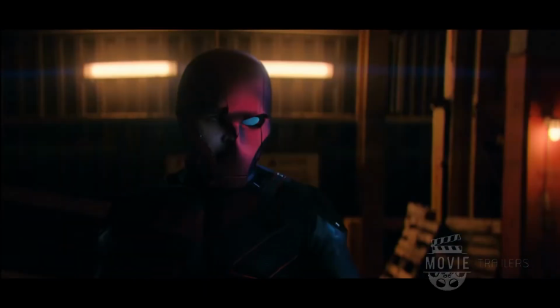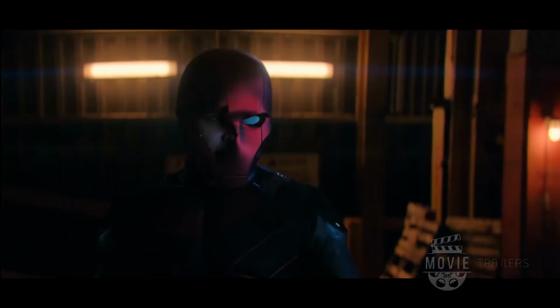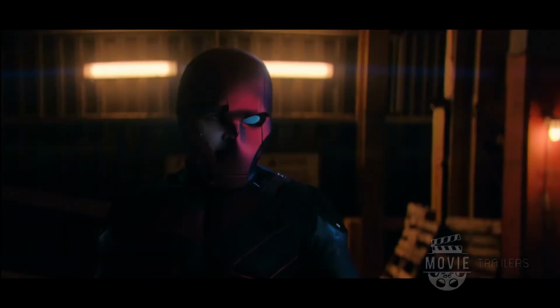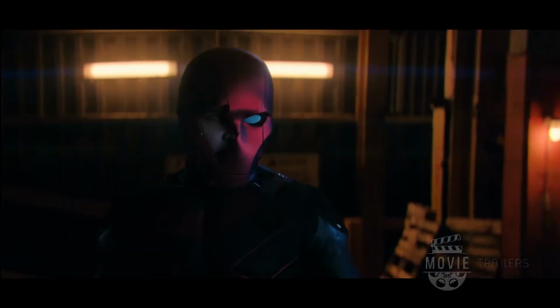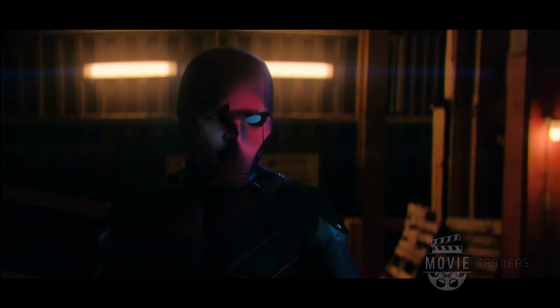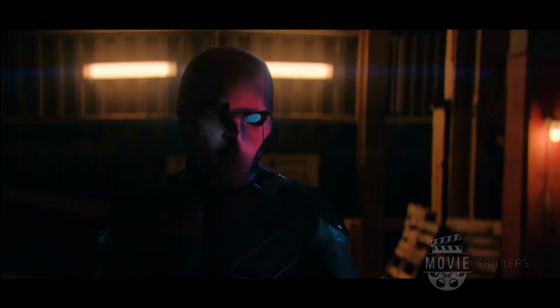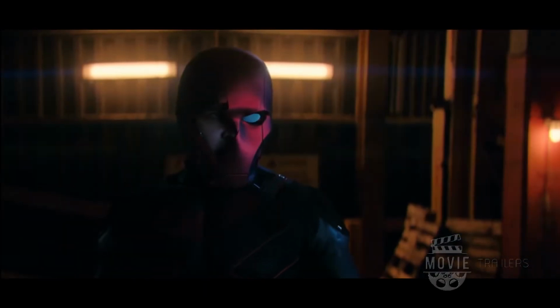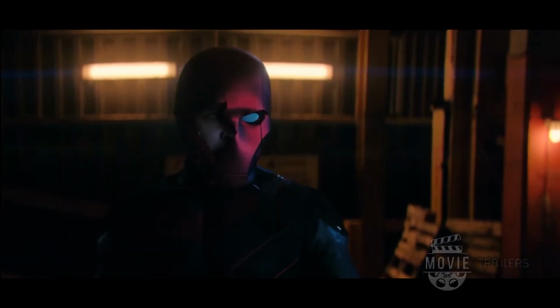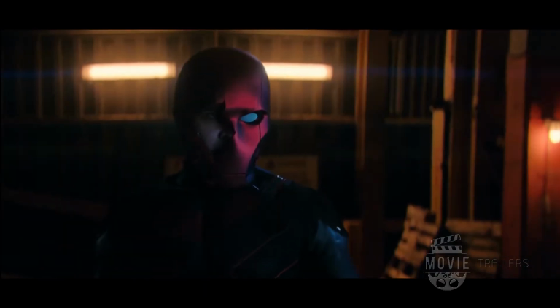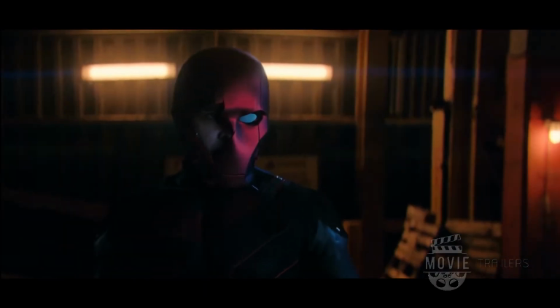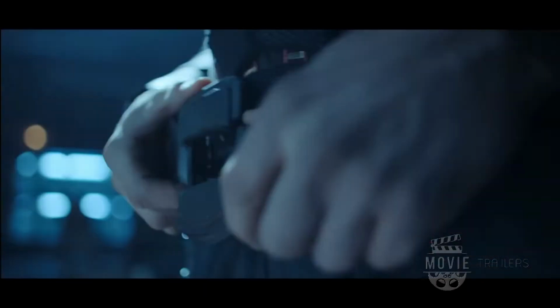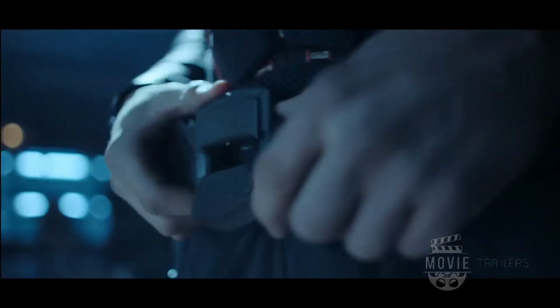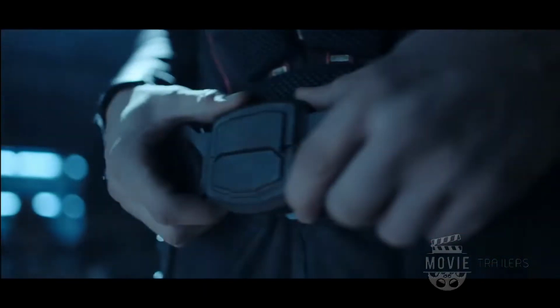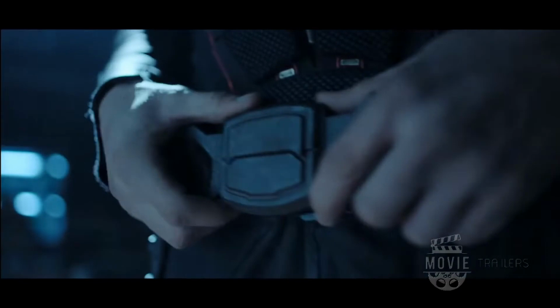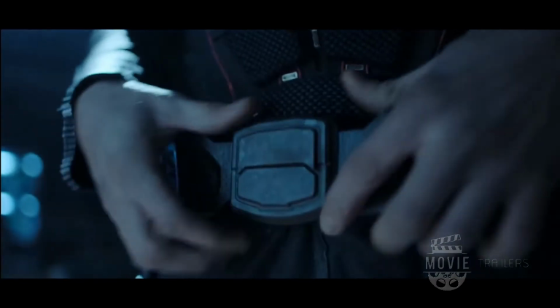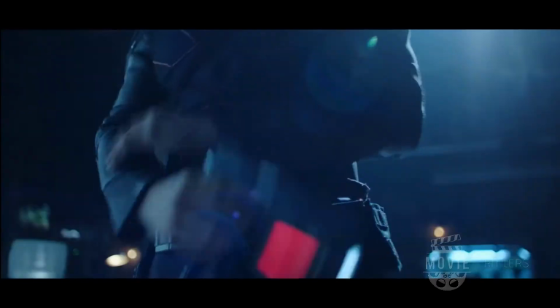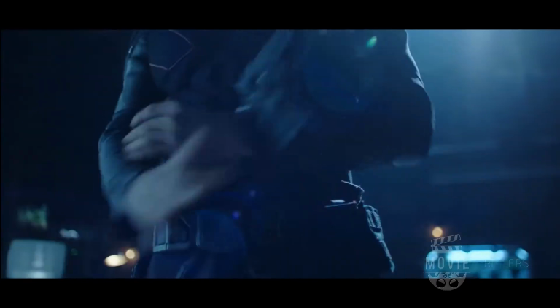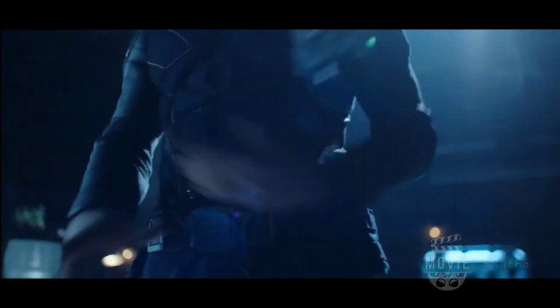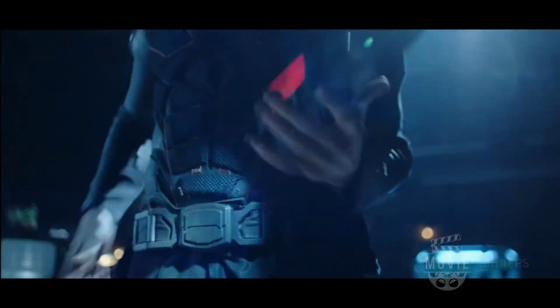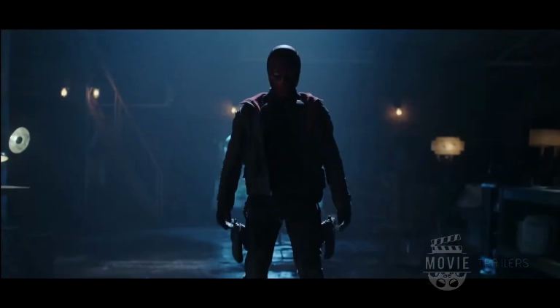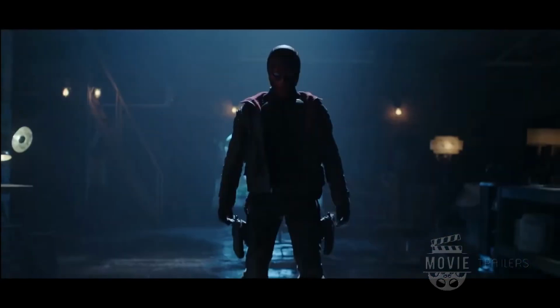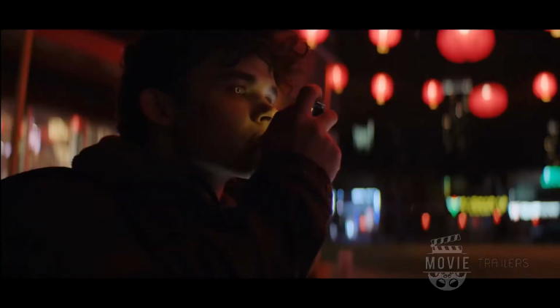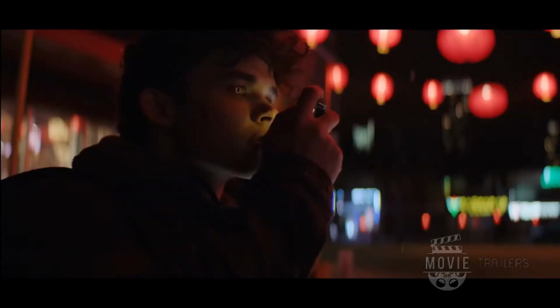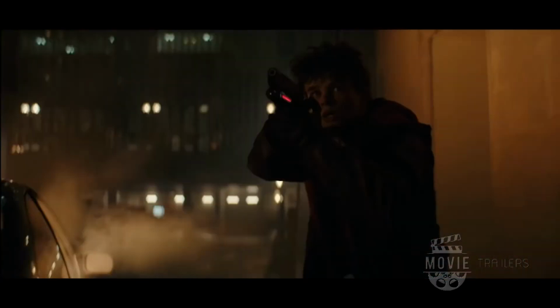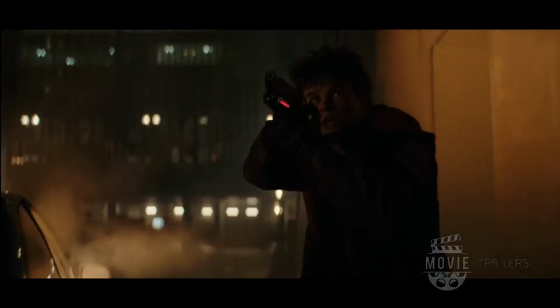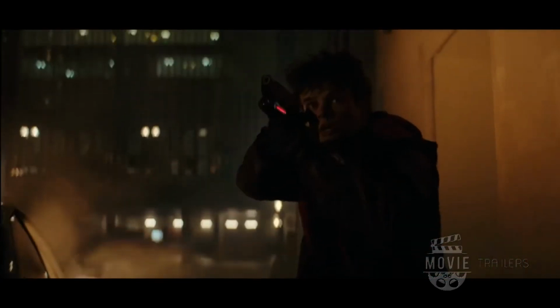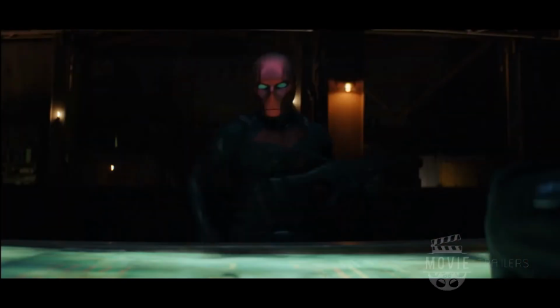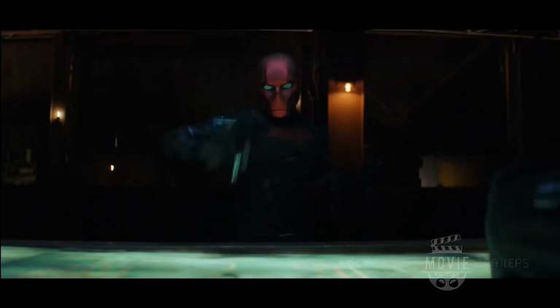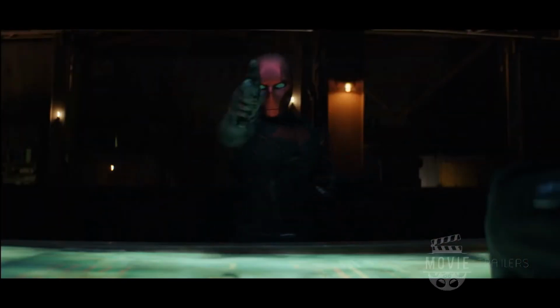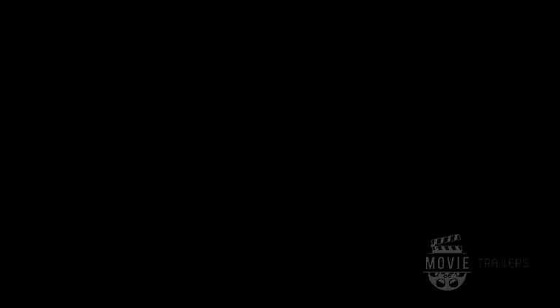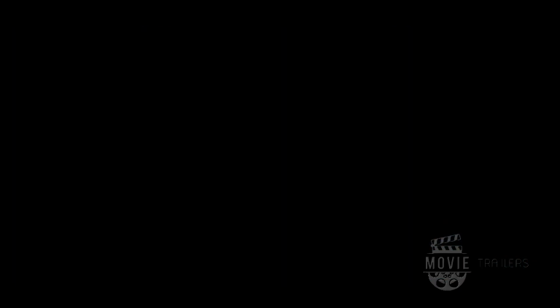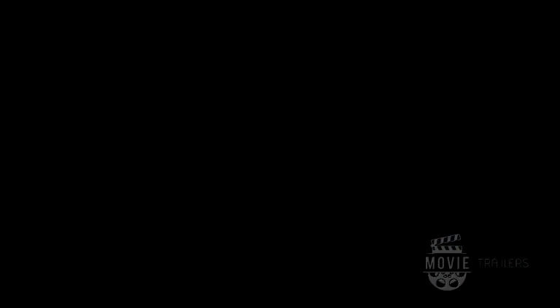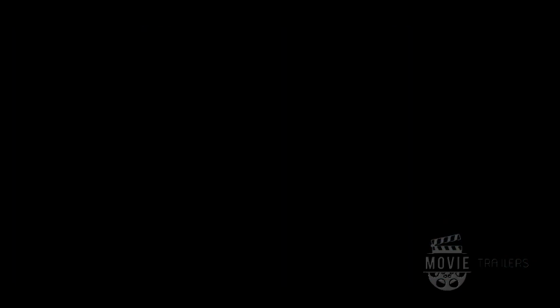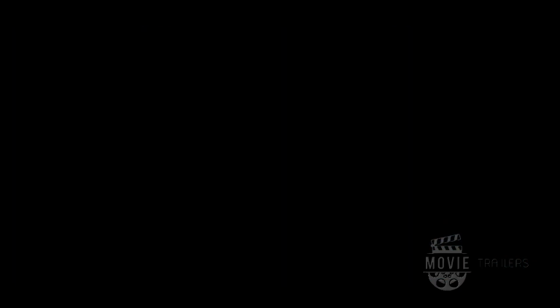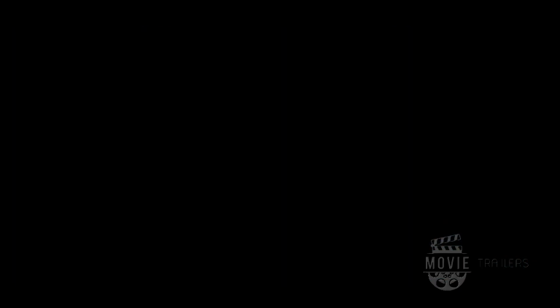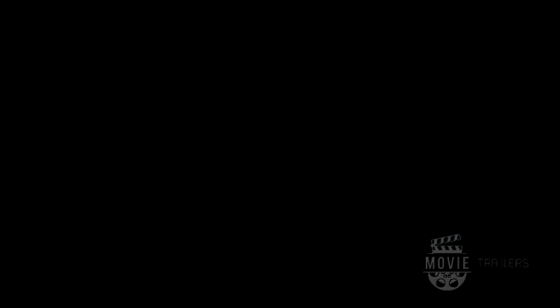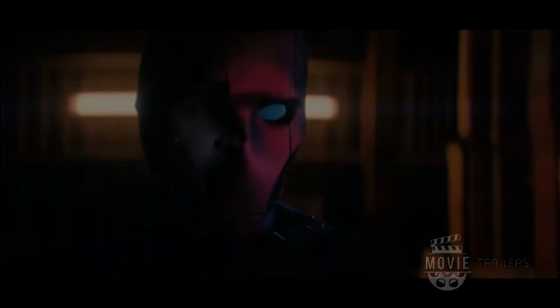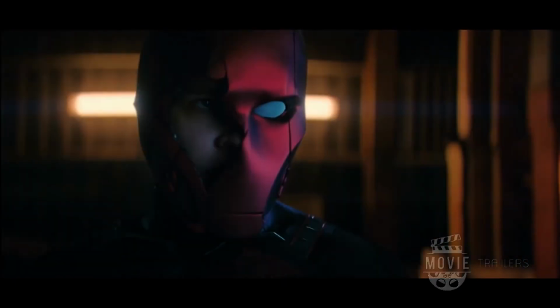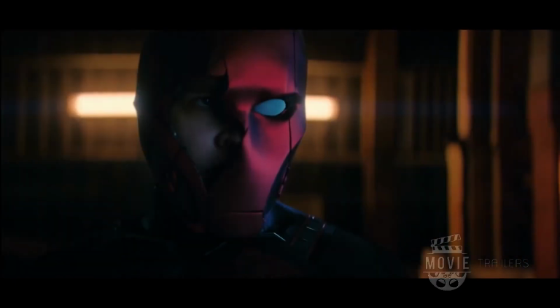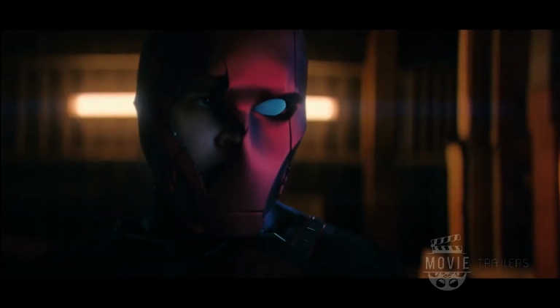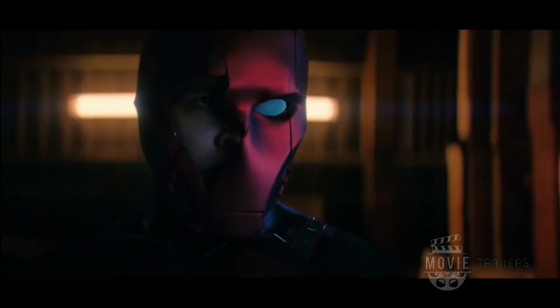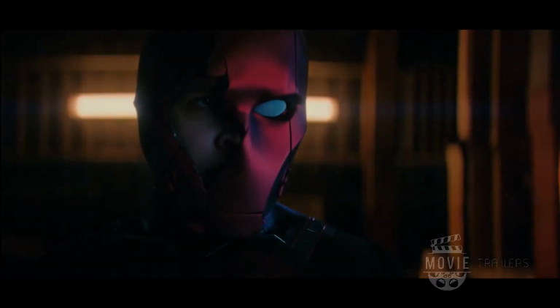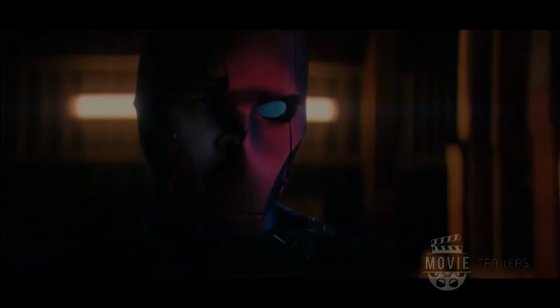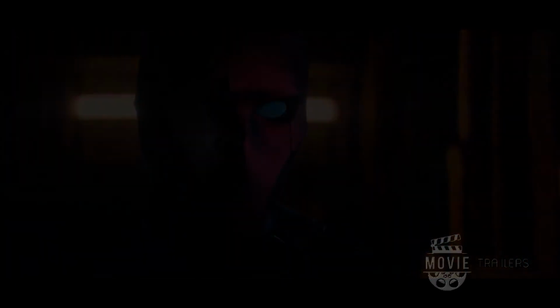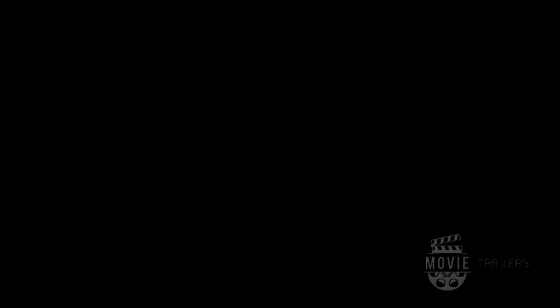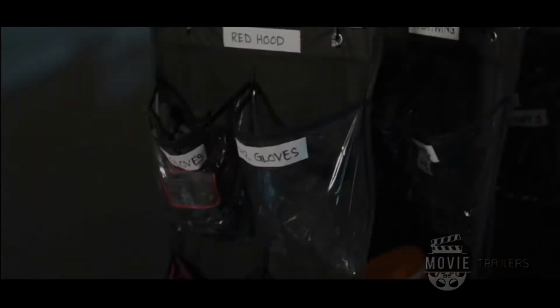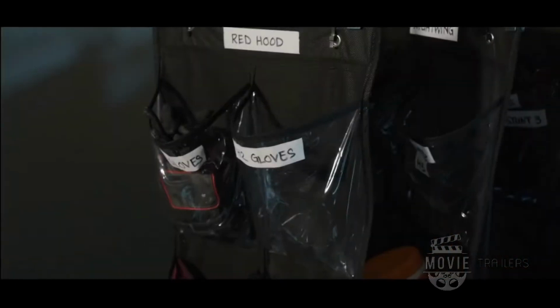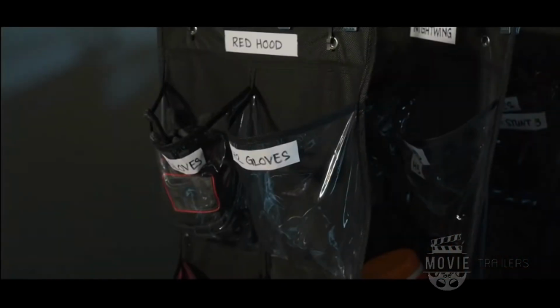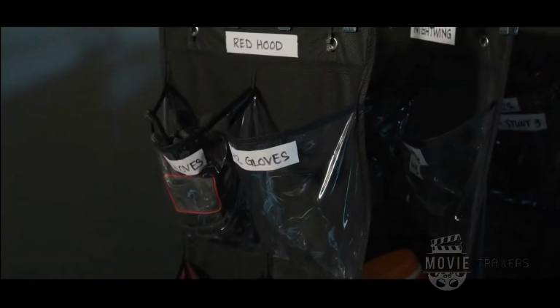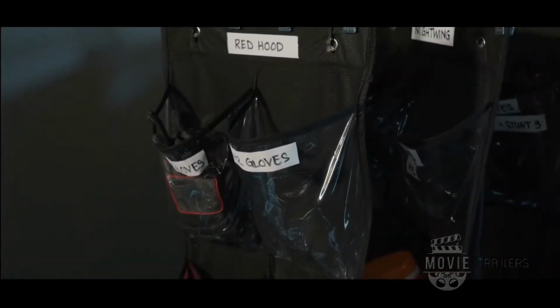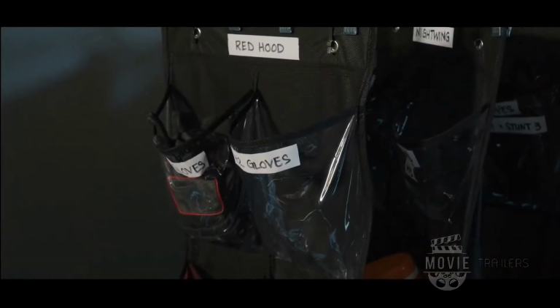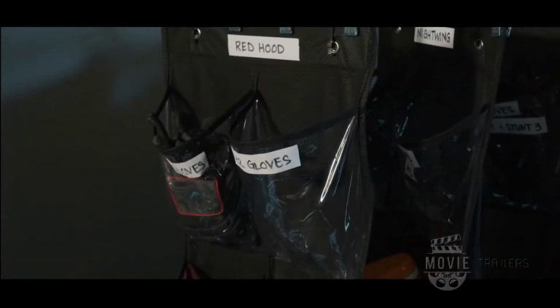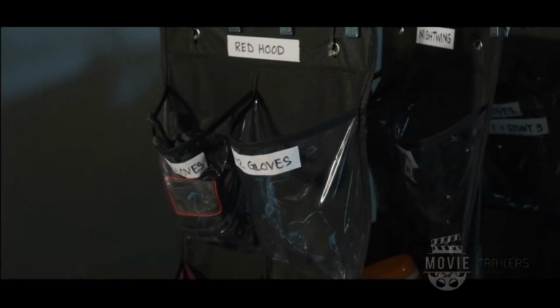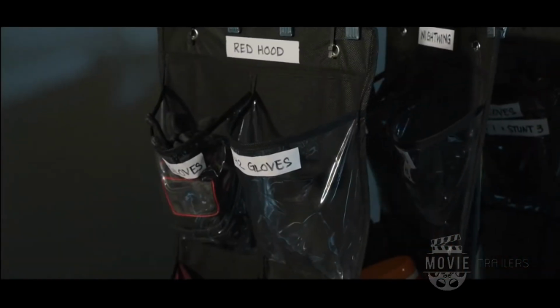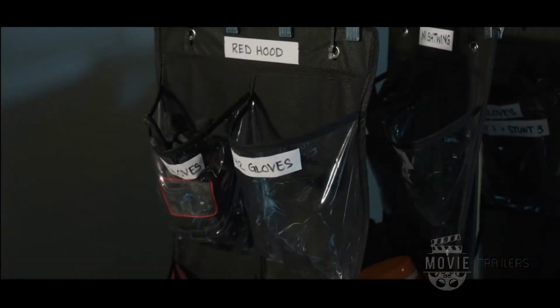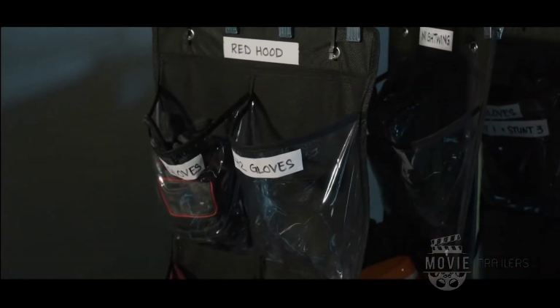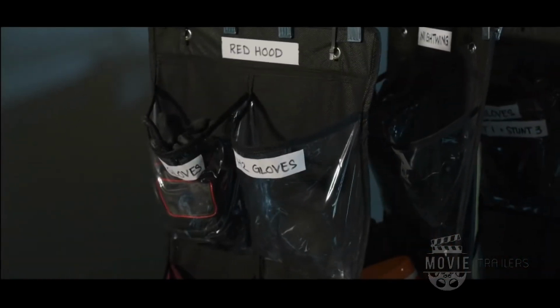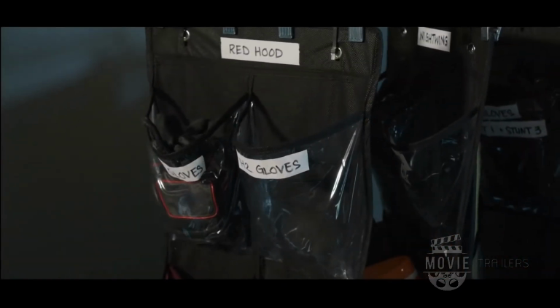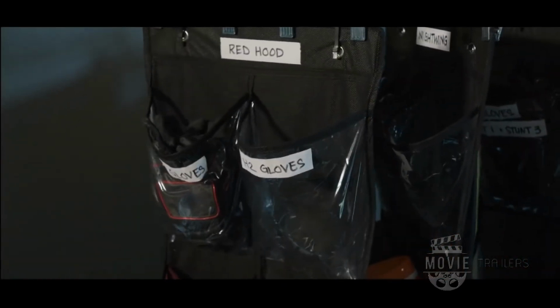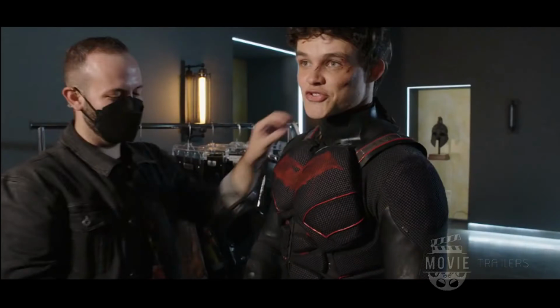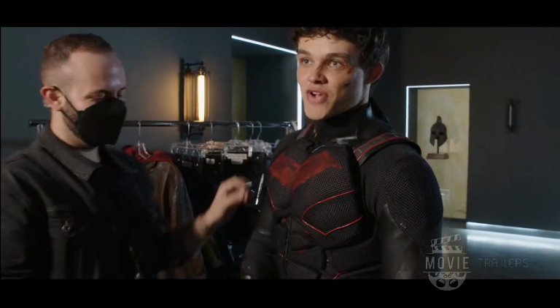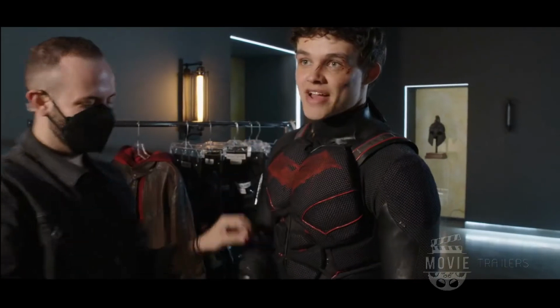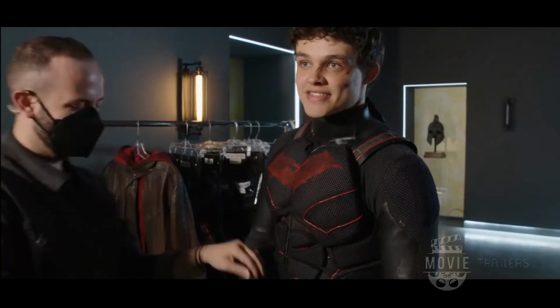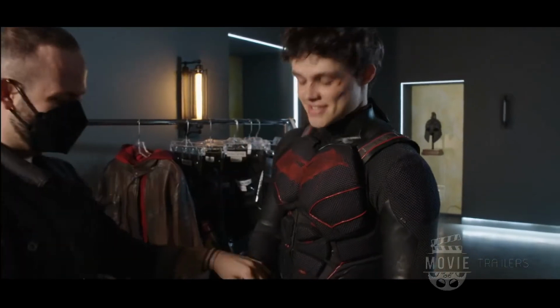I got a new name now. Red Hood. The life of a superhero getting dressed.